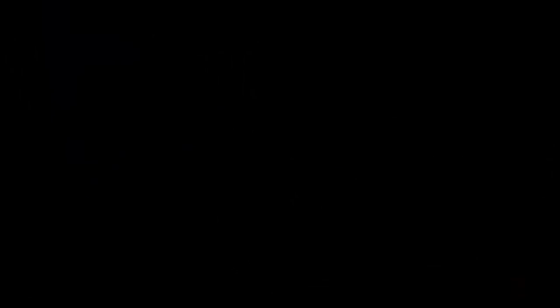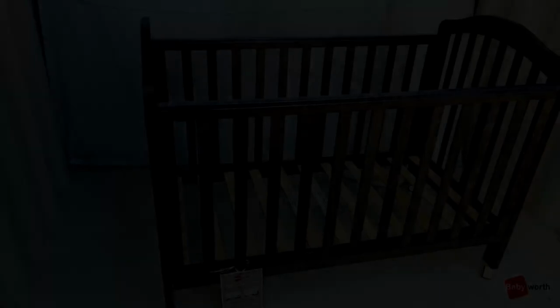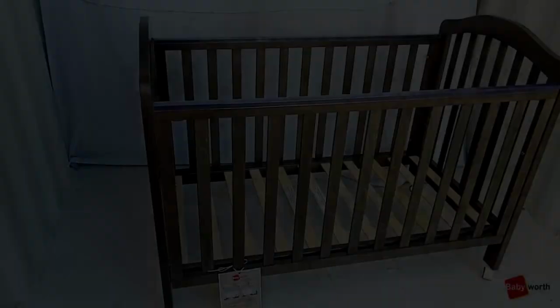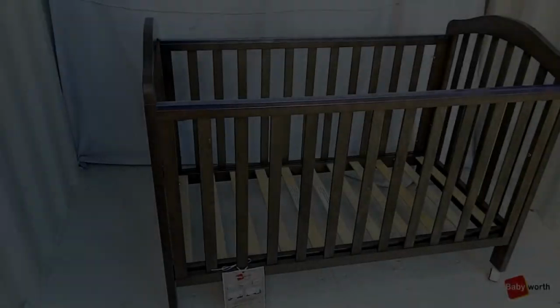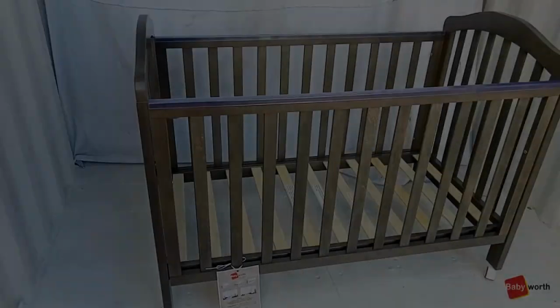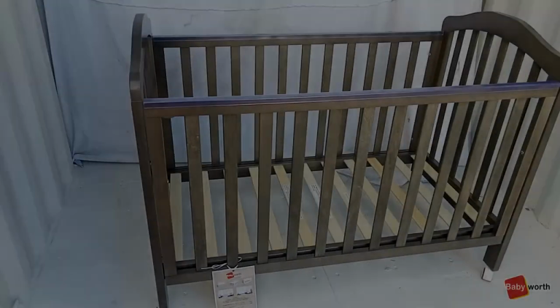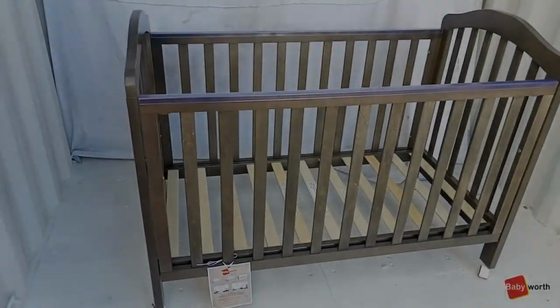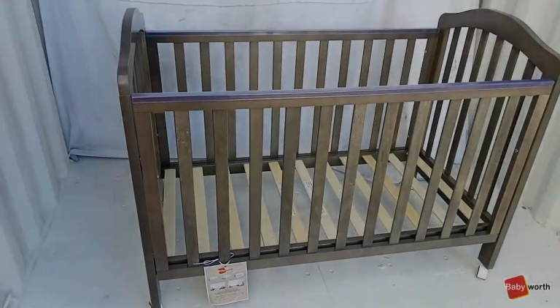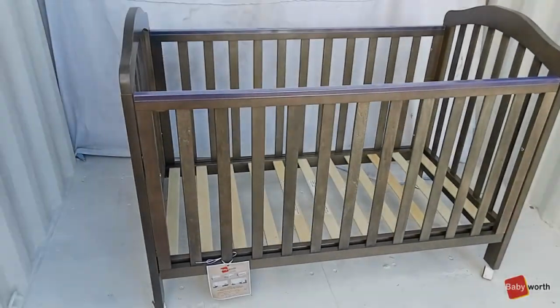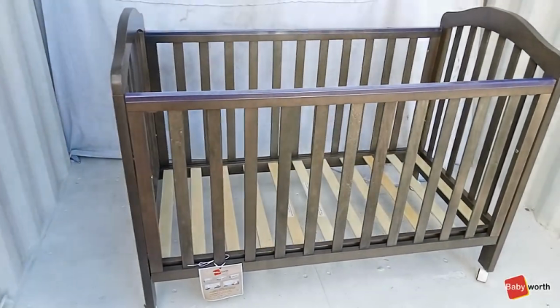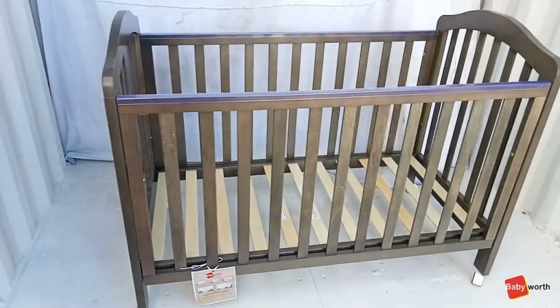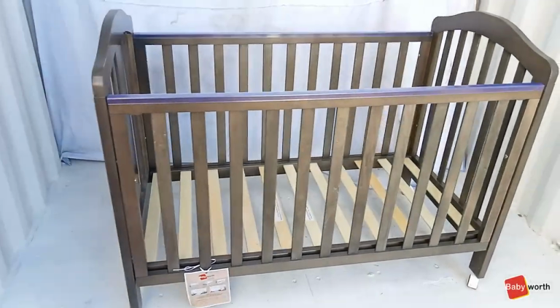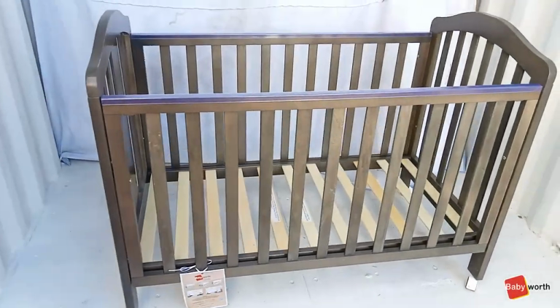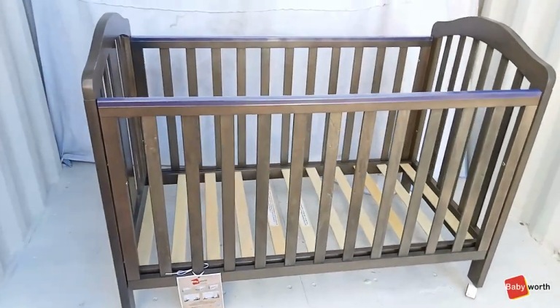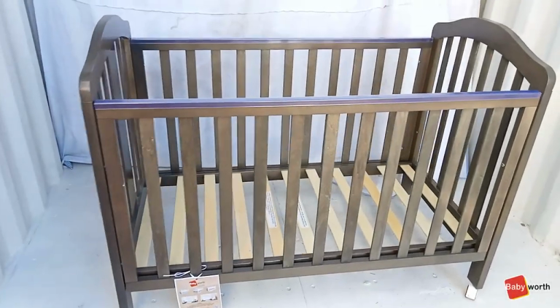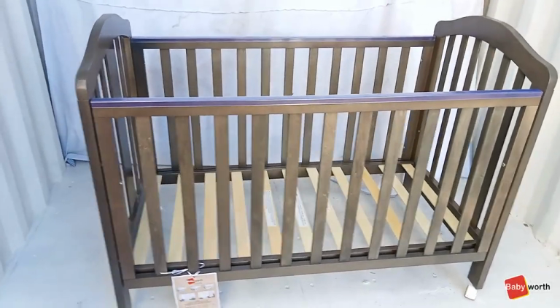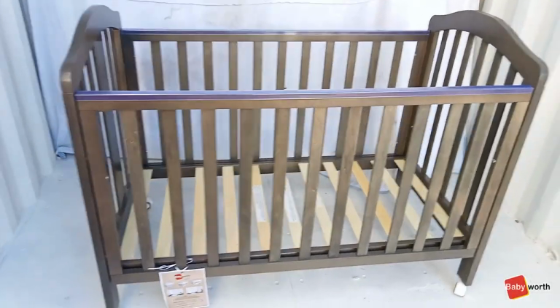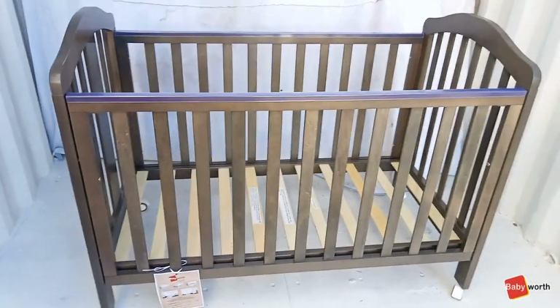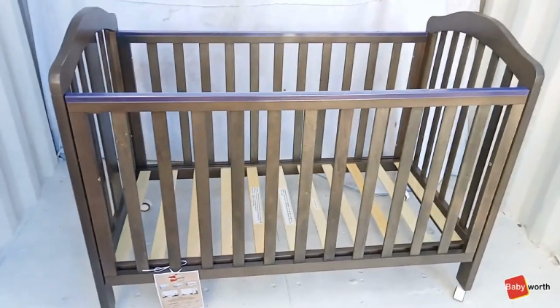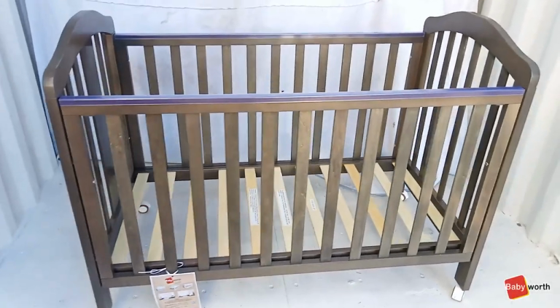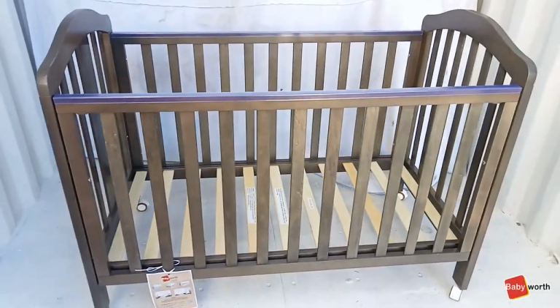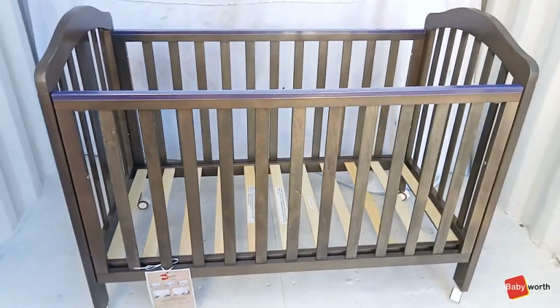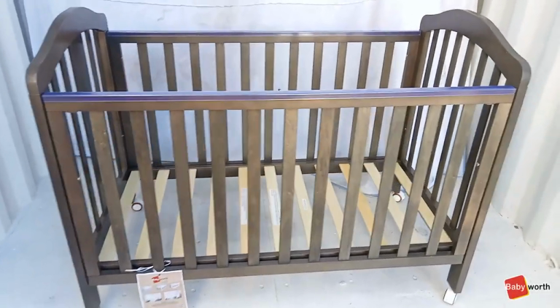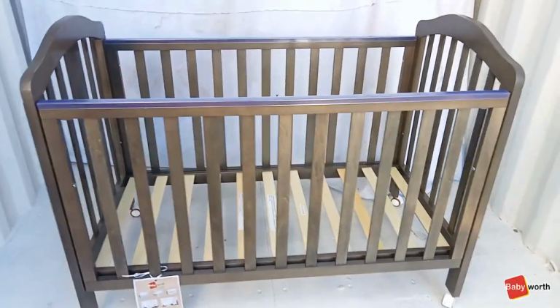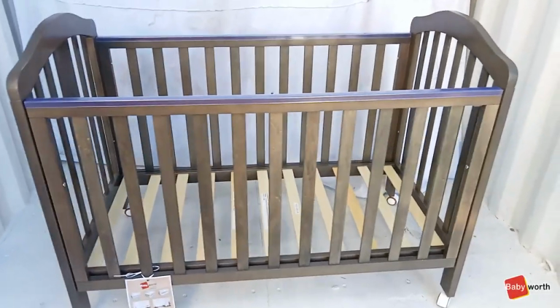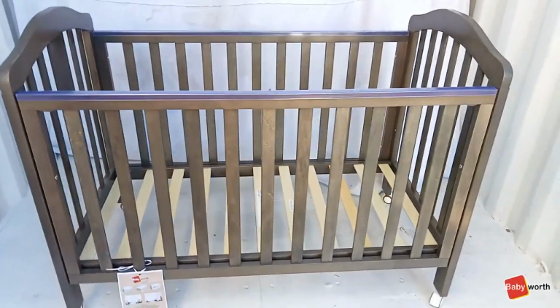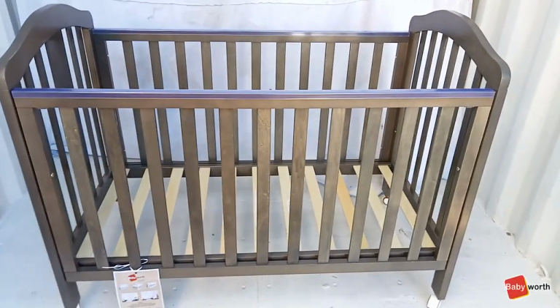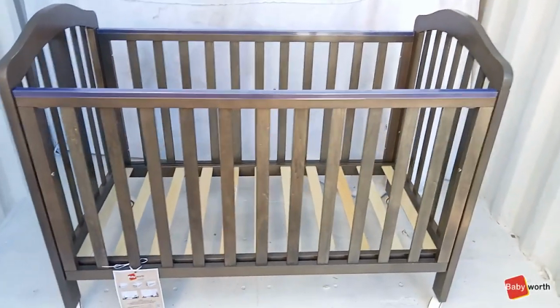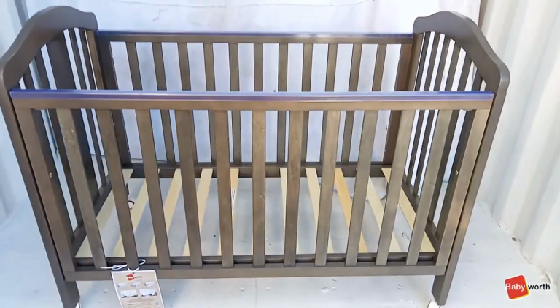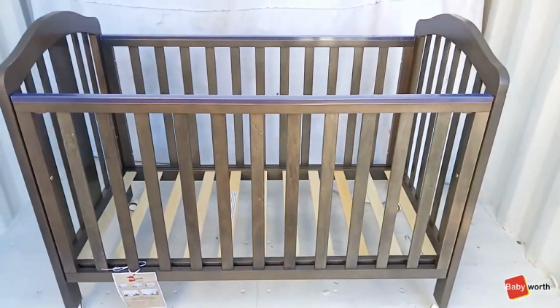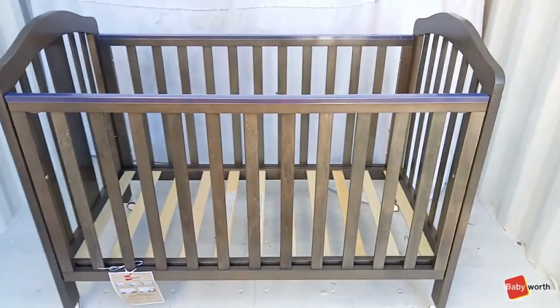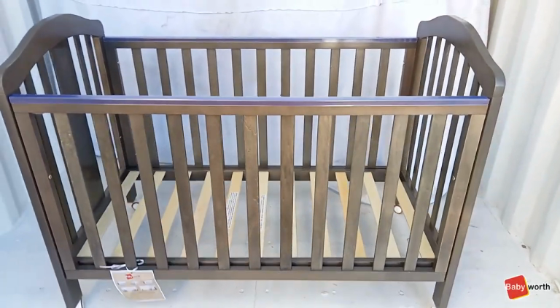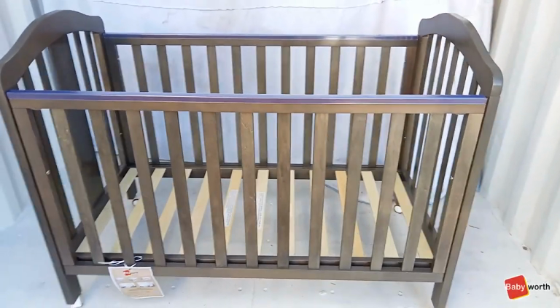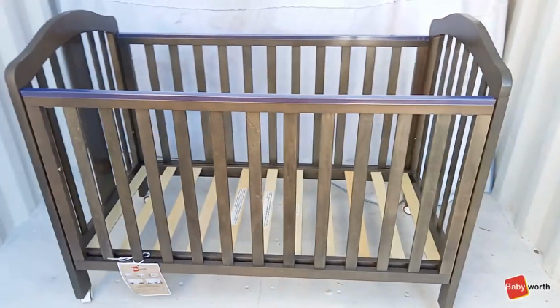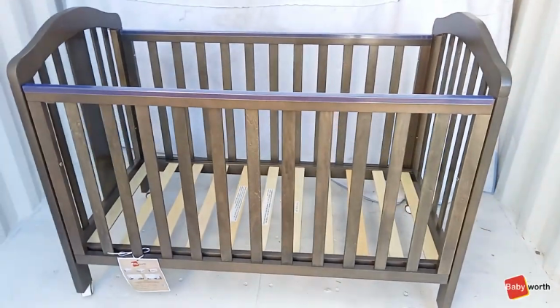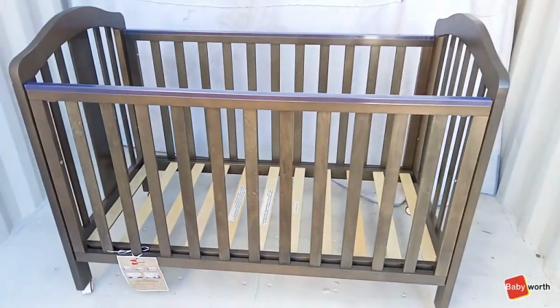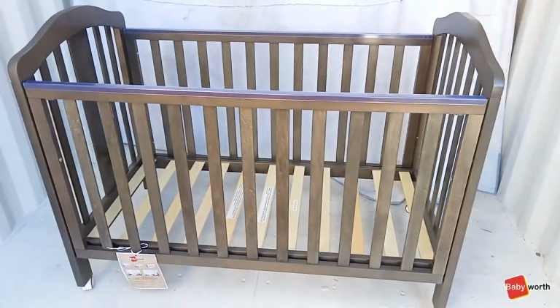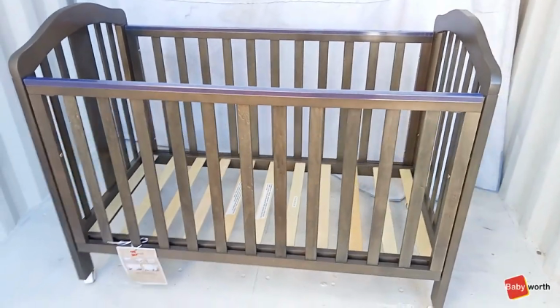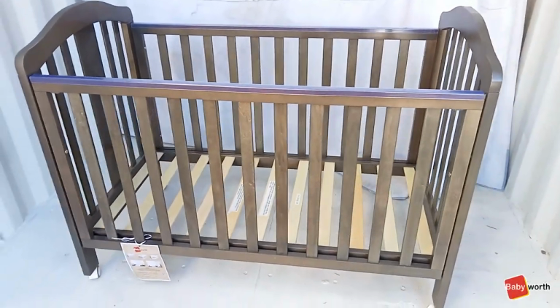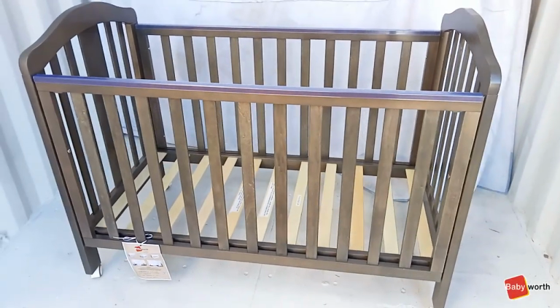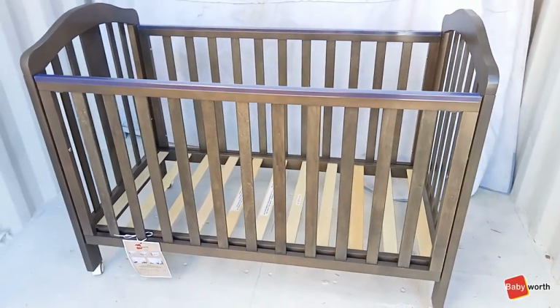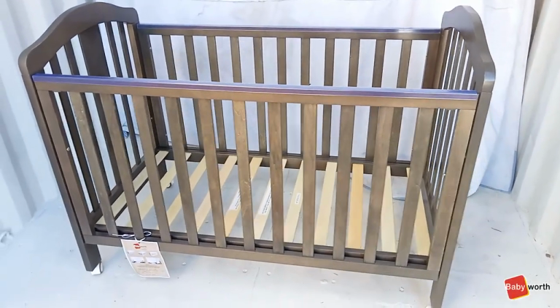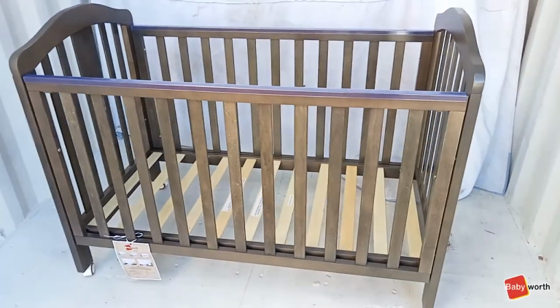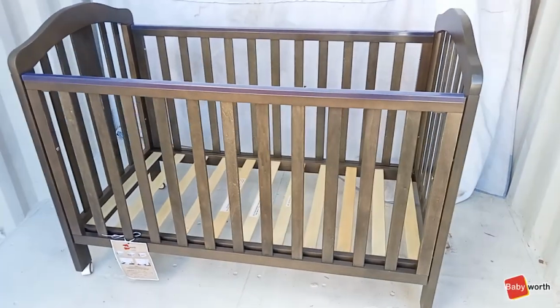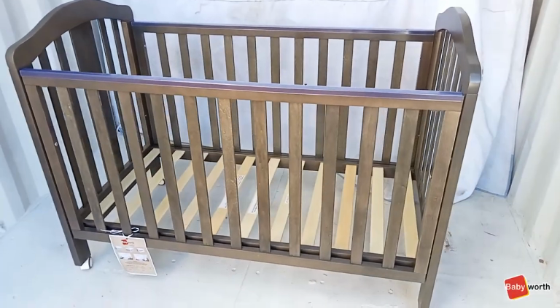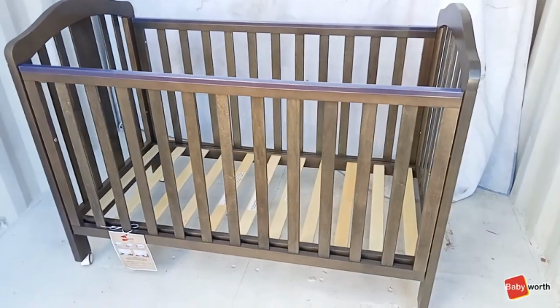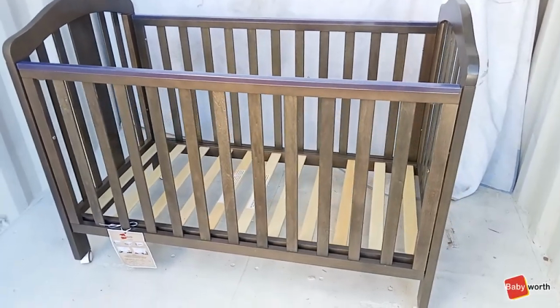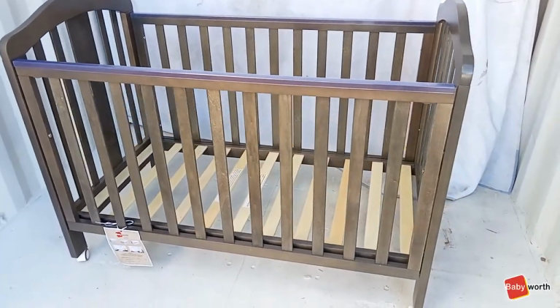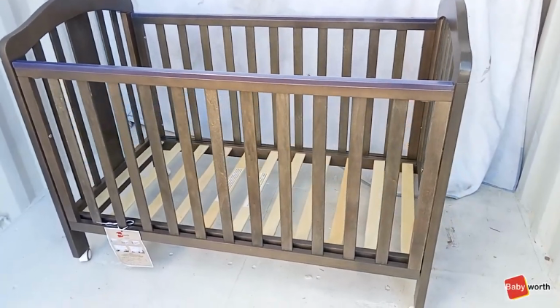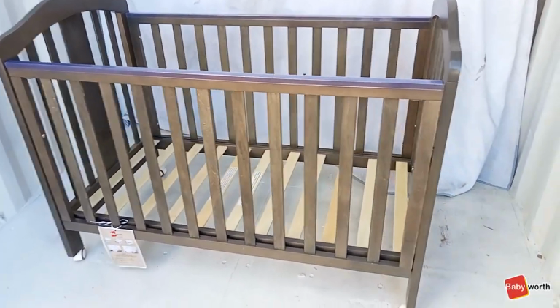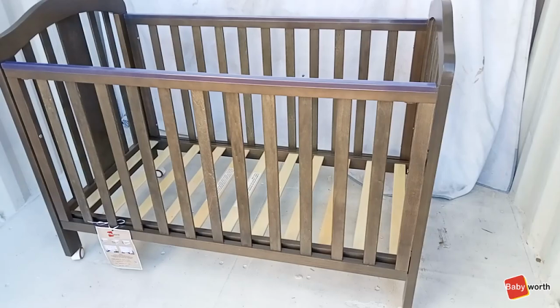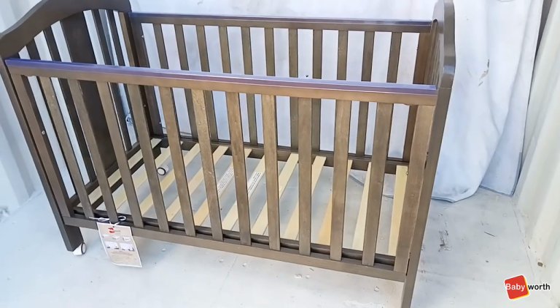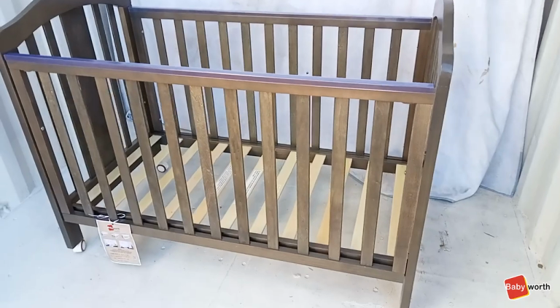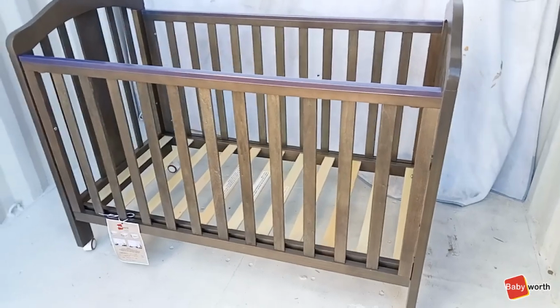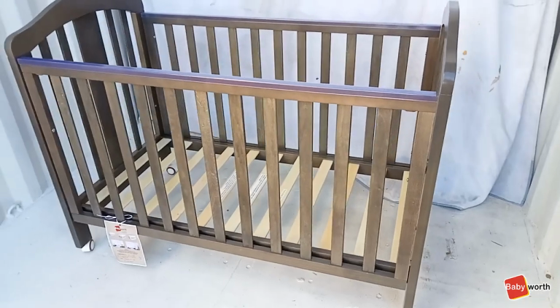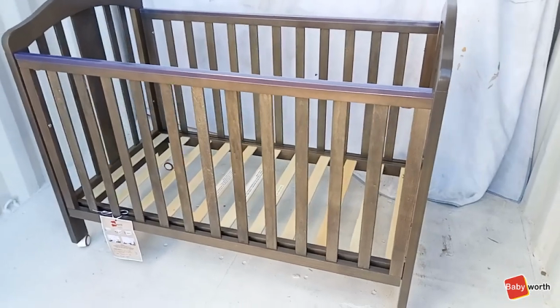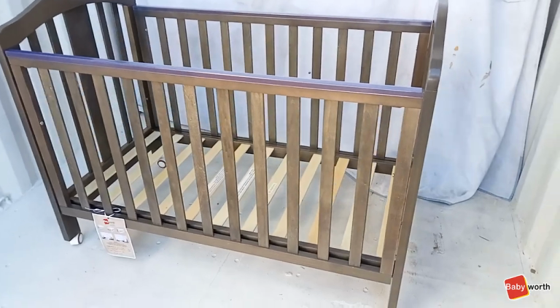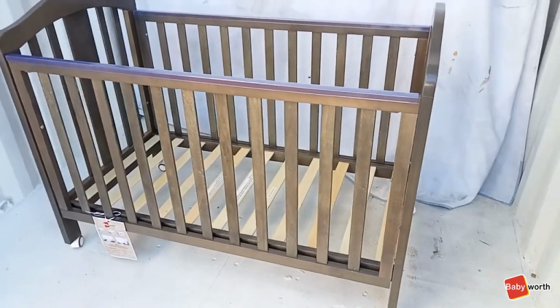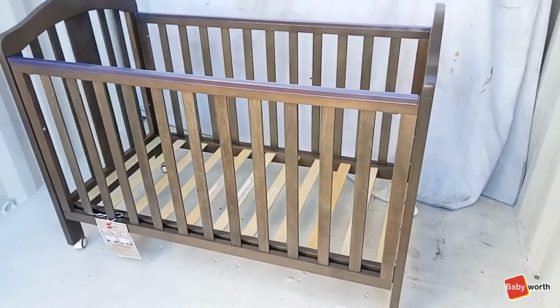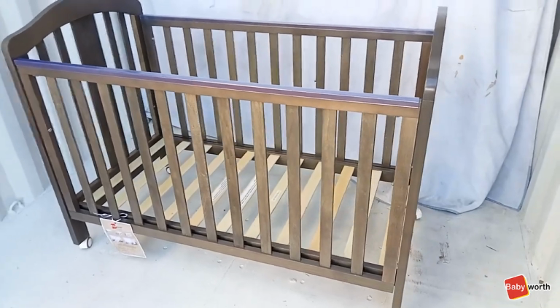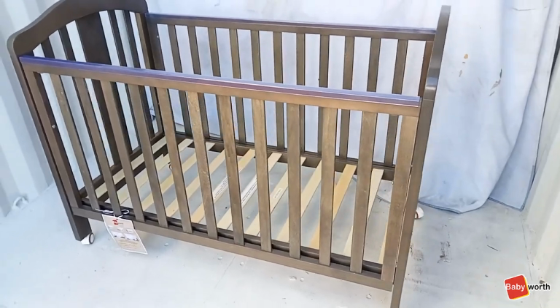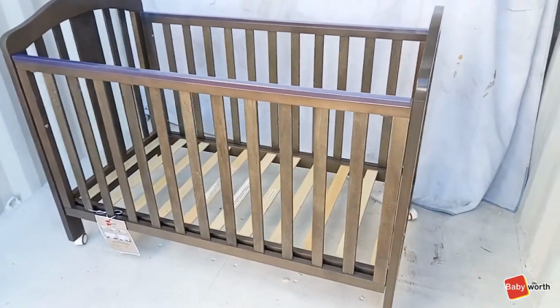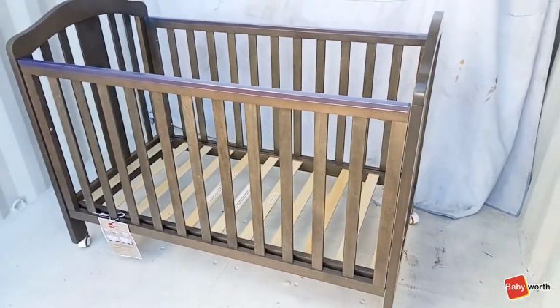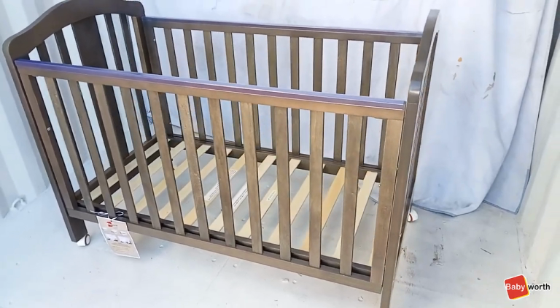Welcome to the official Babyworth instruction video. Today, we're going to be assembling the Babyworth Classic Cot.